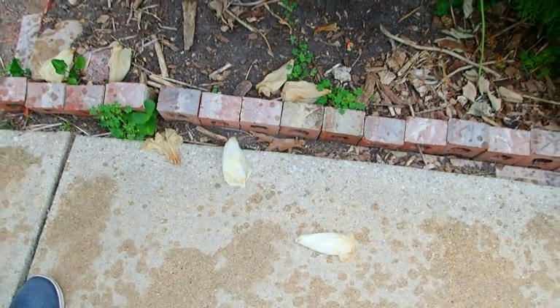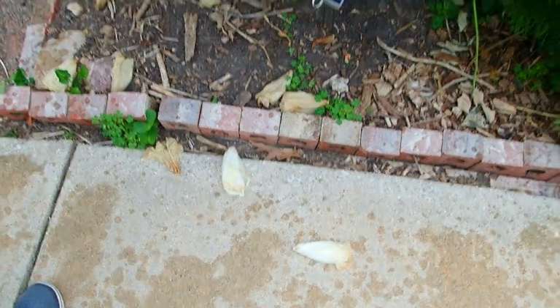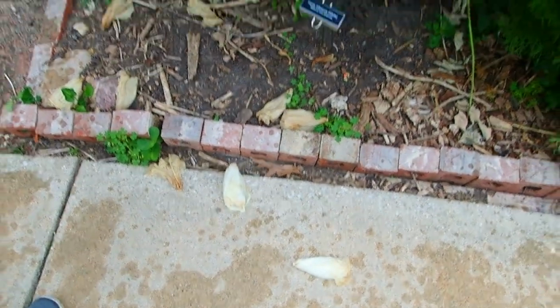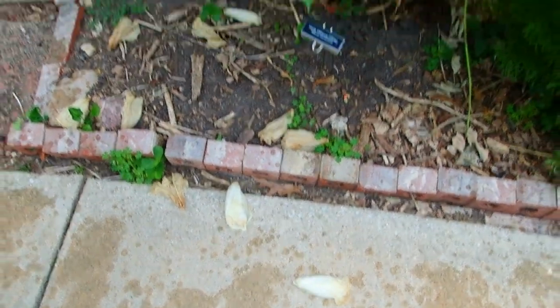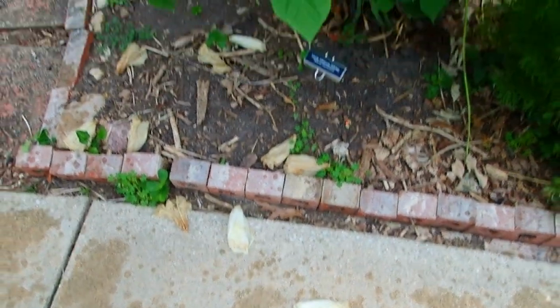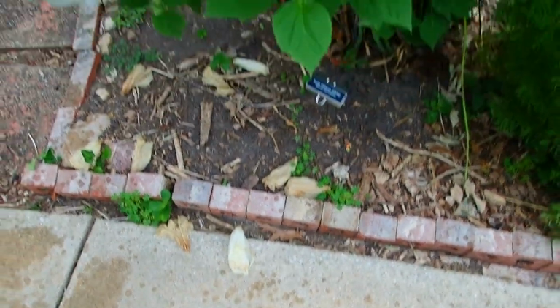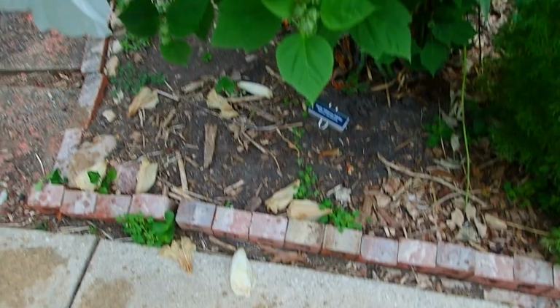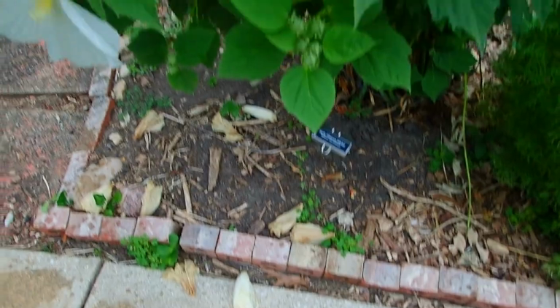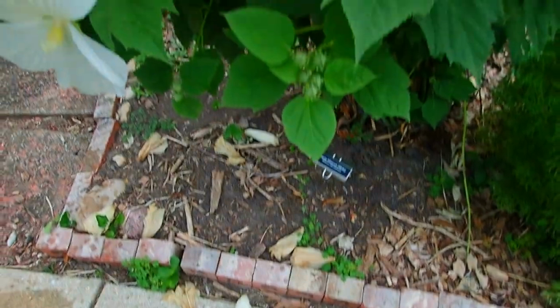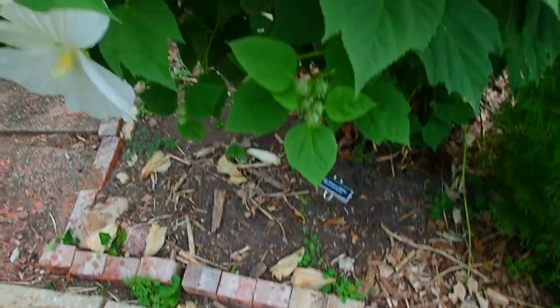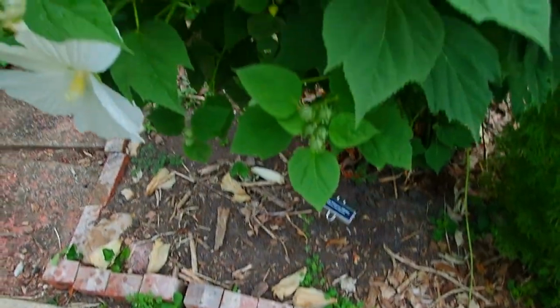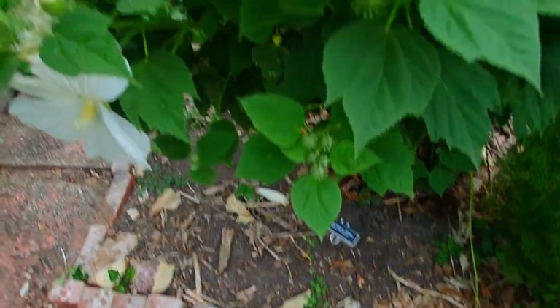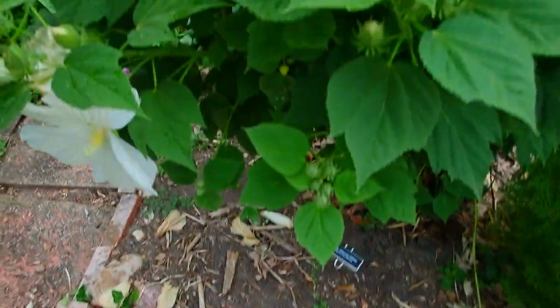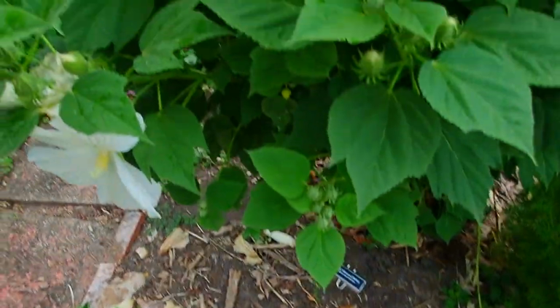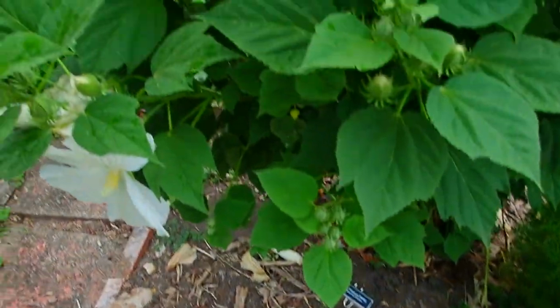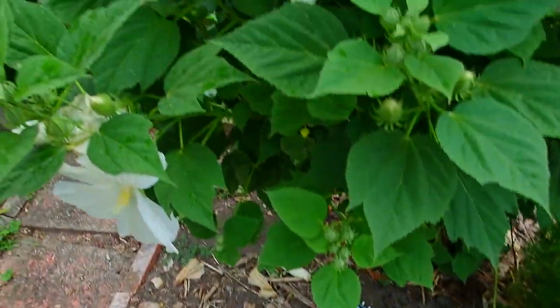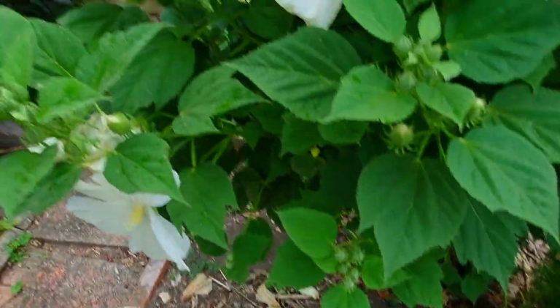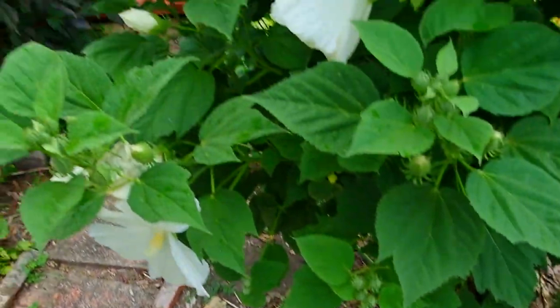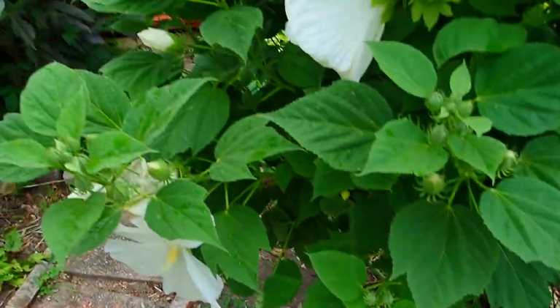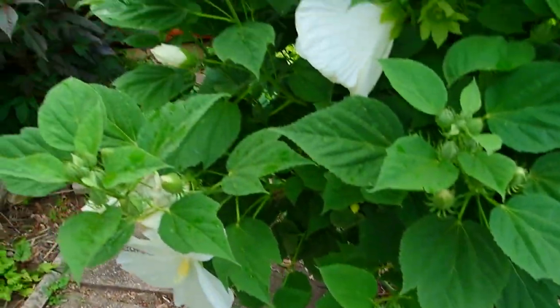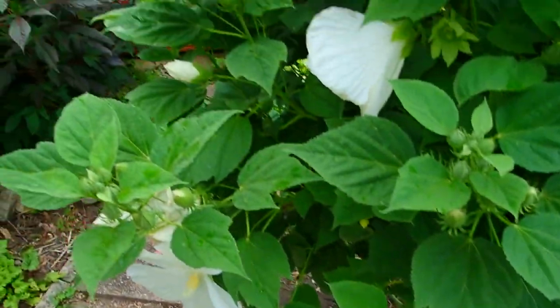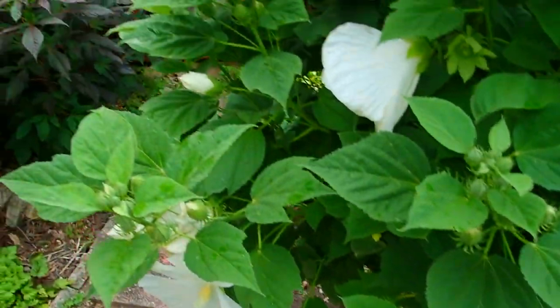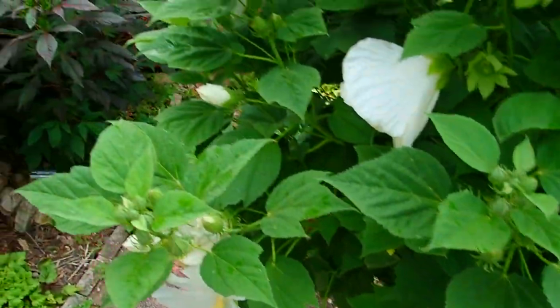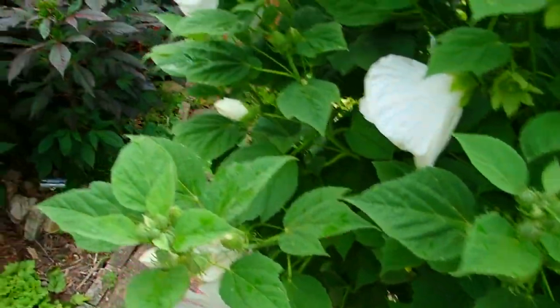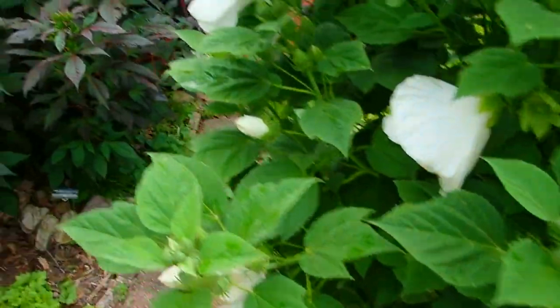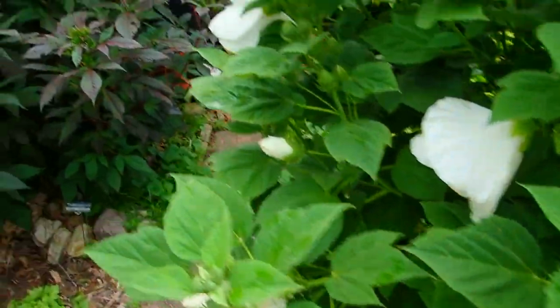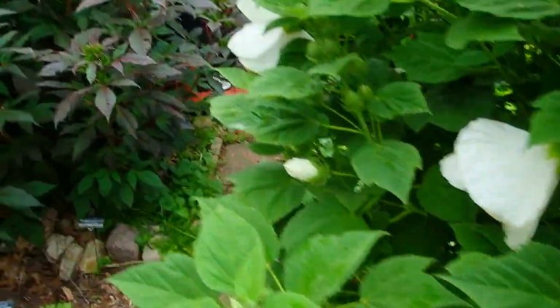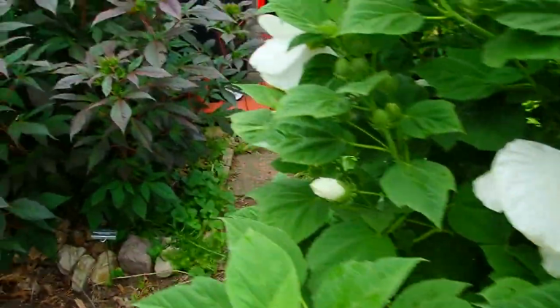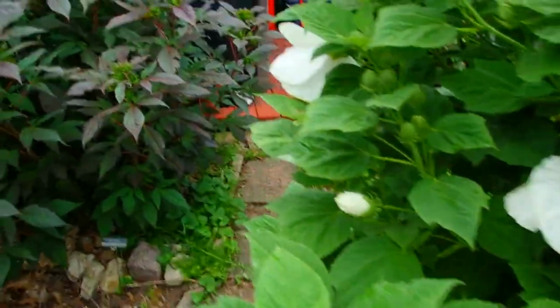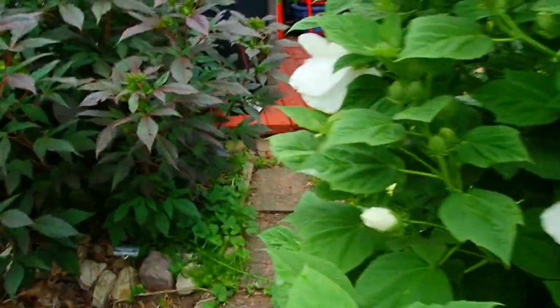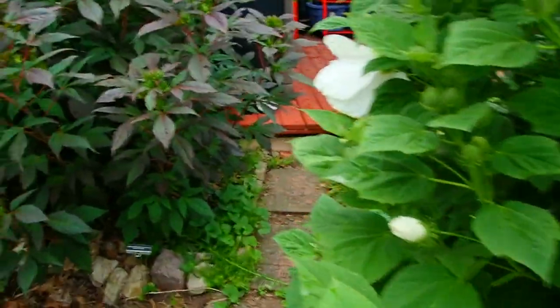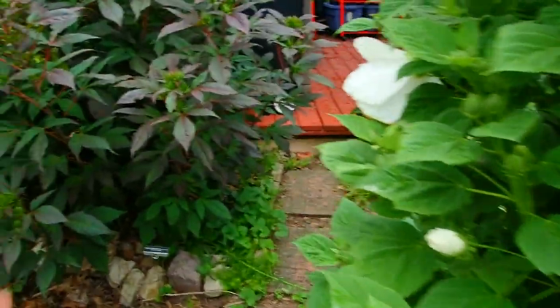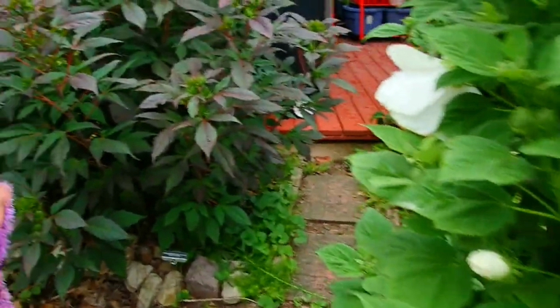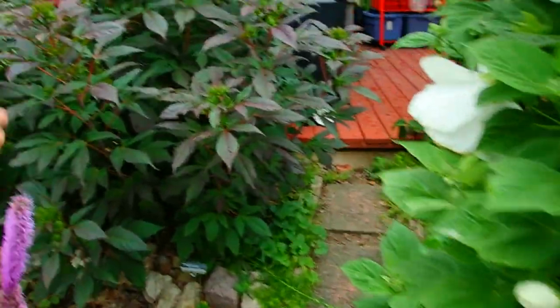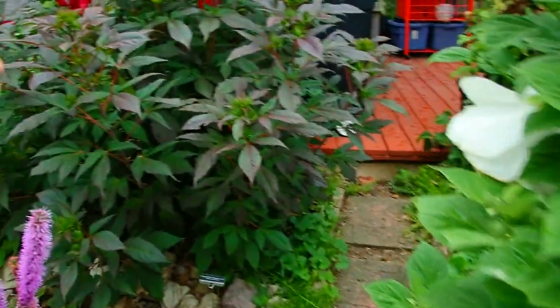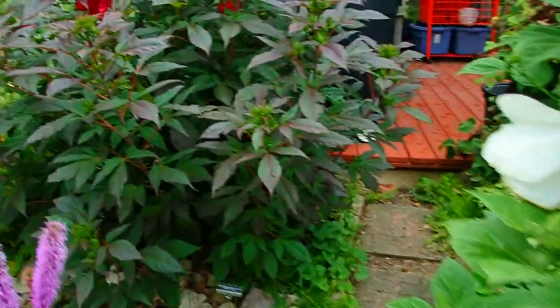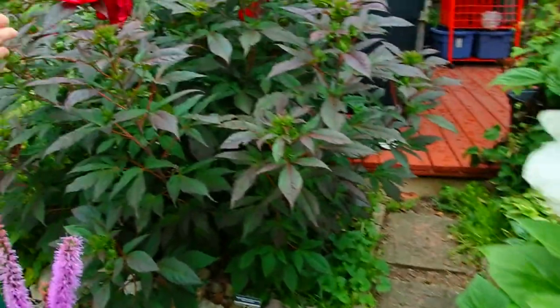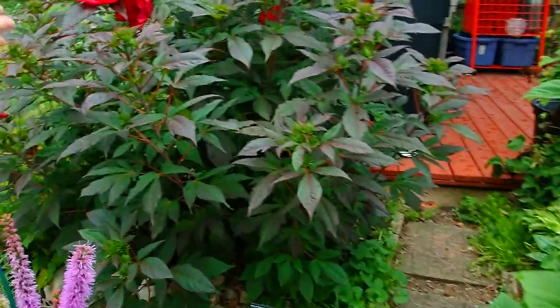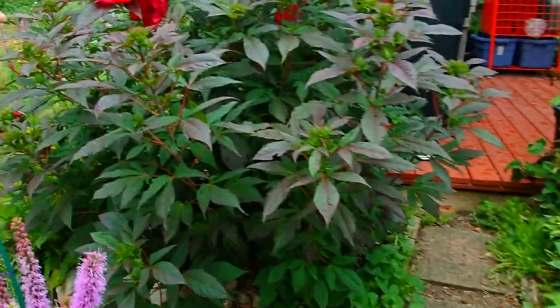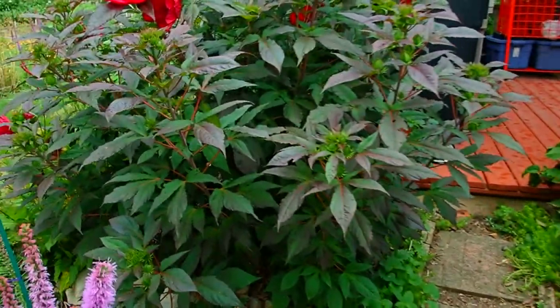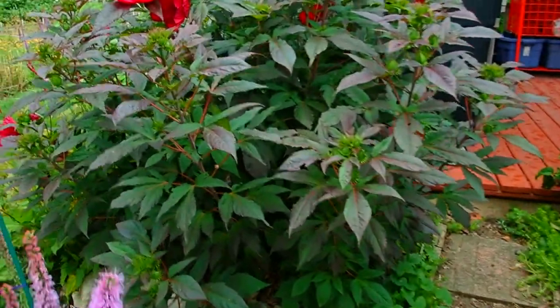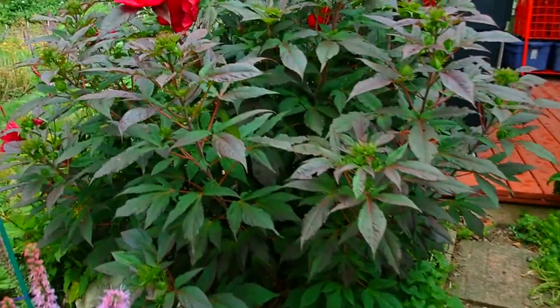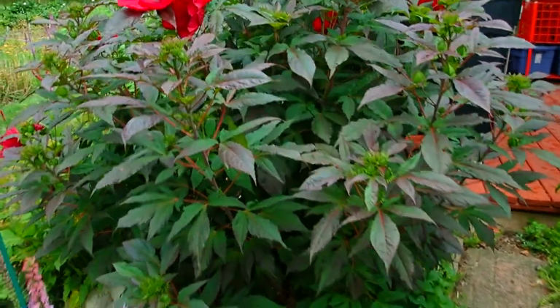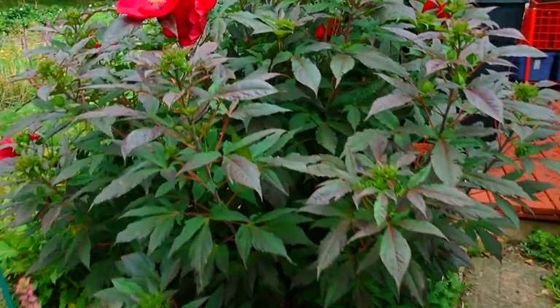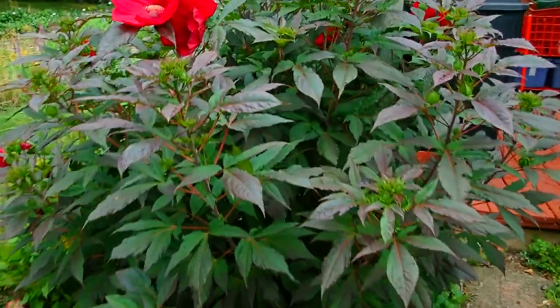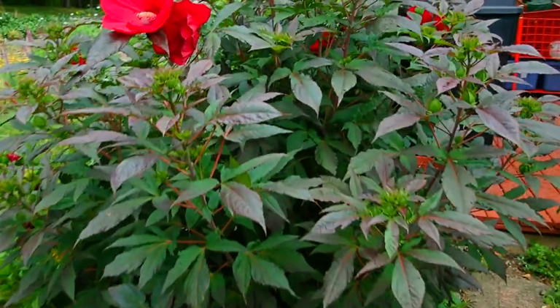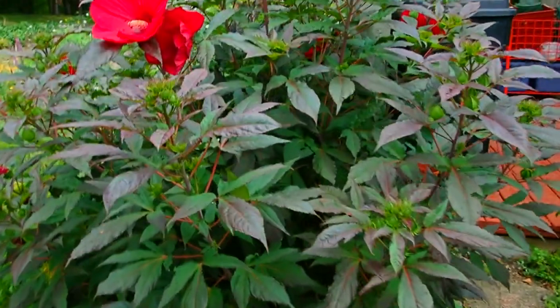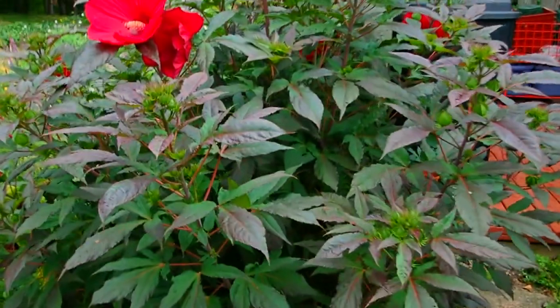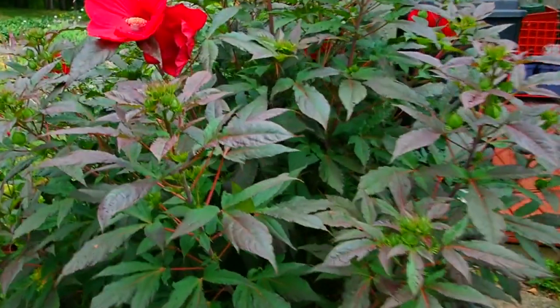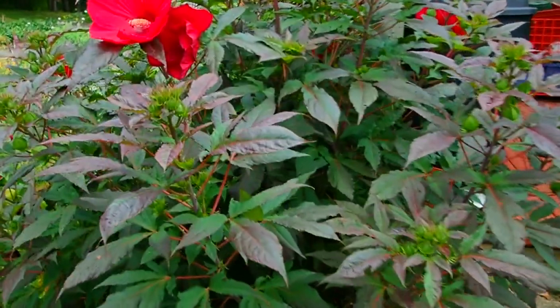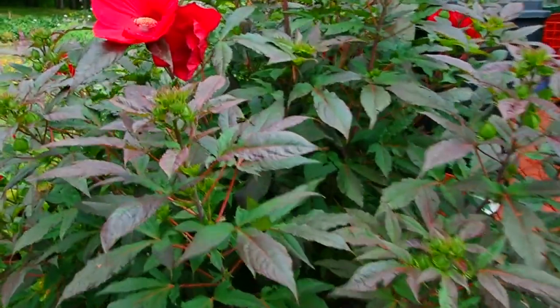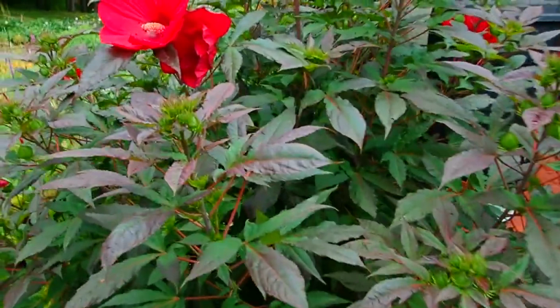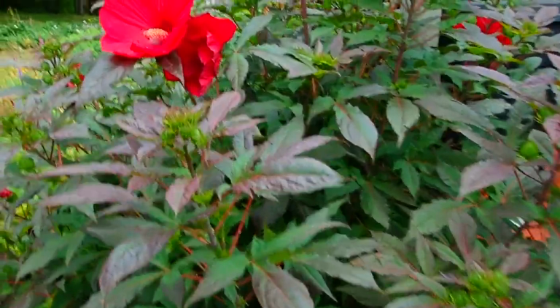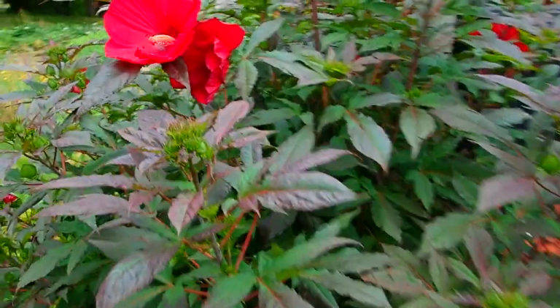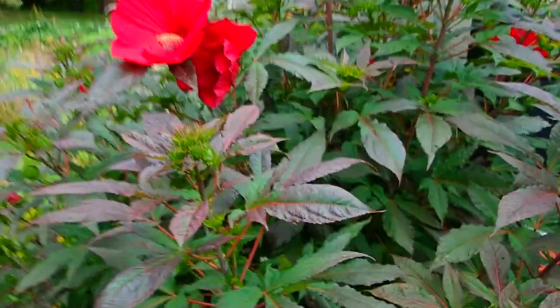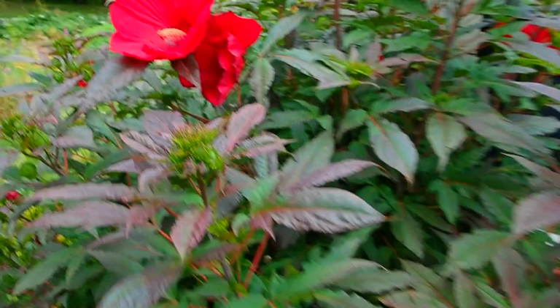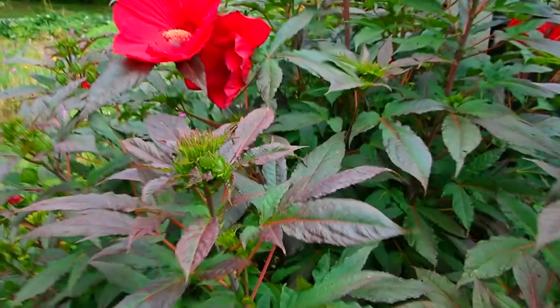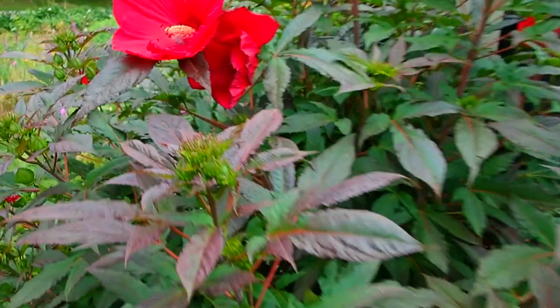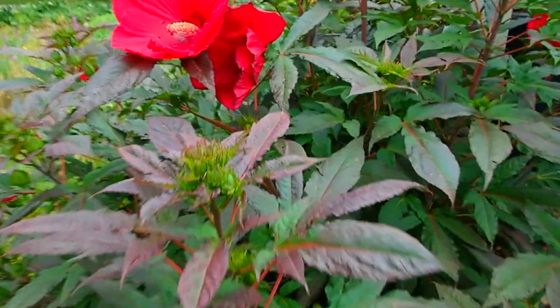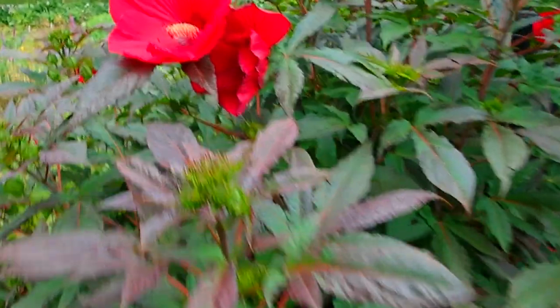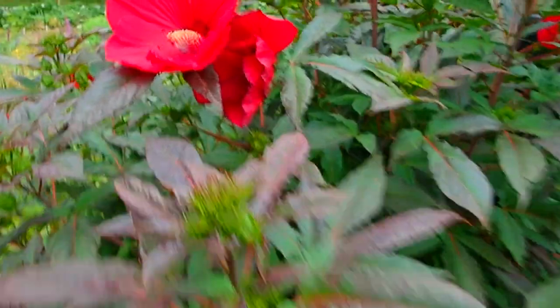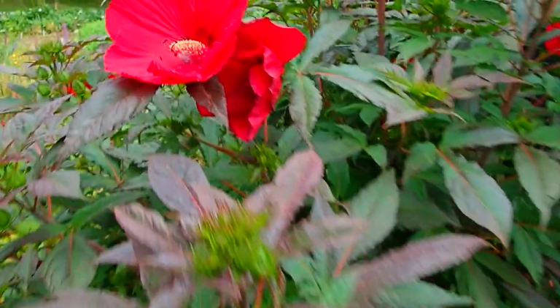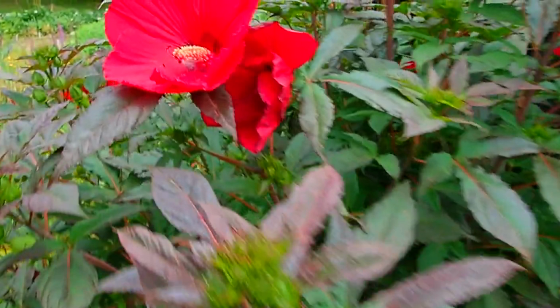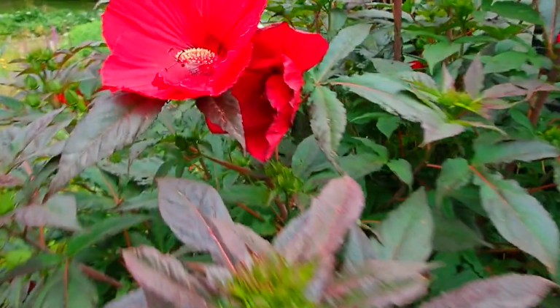But they're worth it — they're just absolutely gorgeous. This is a Midnight Marvel, again — a different variety.